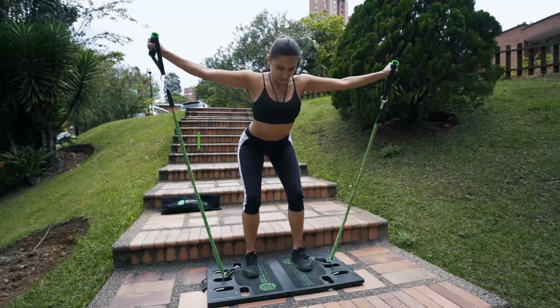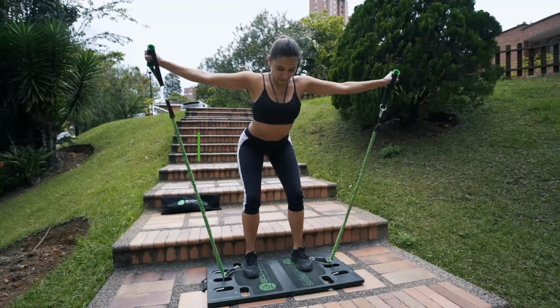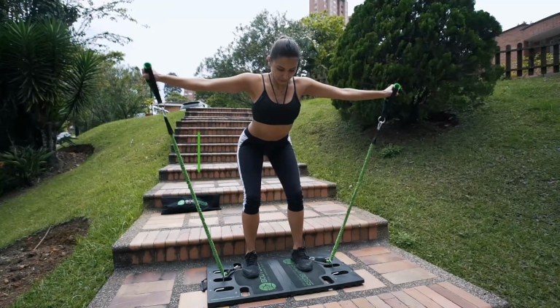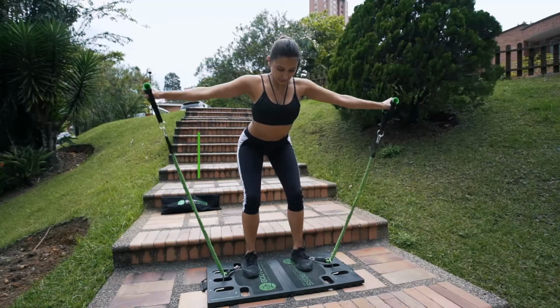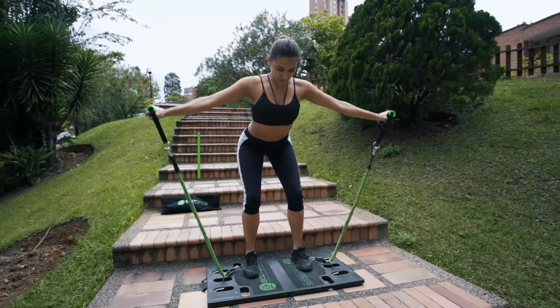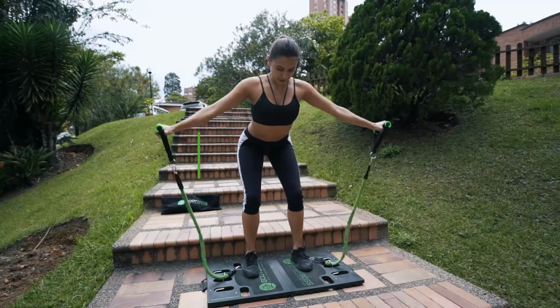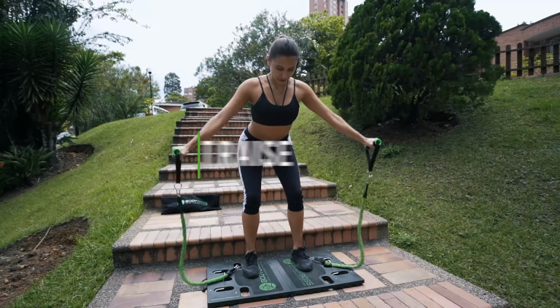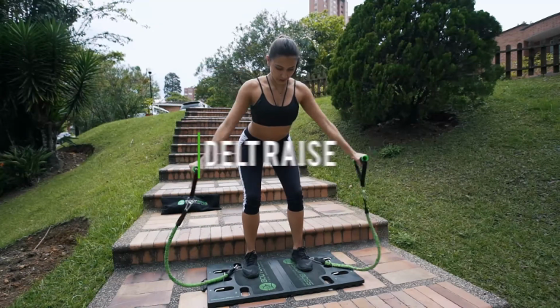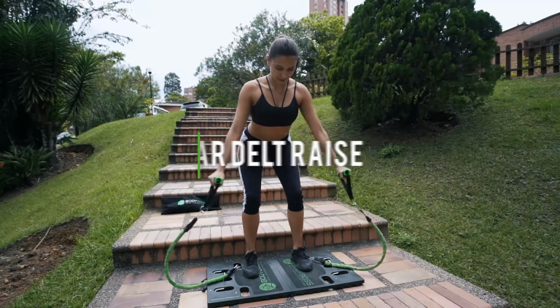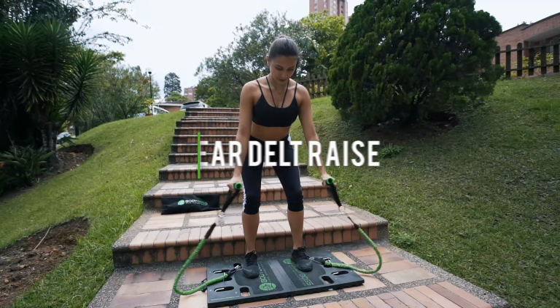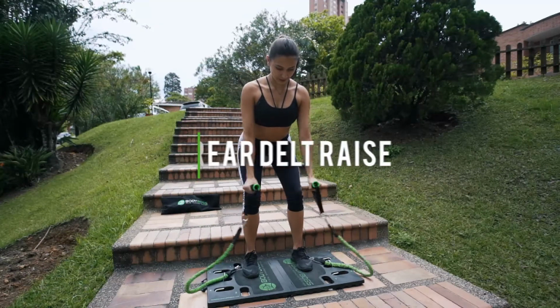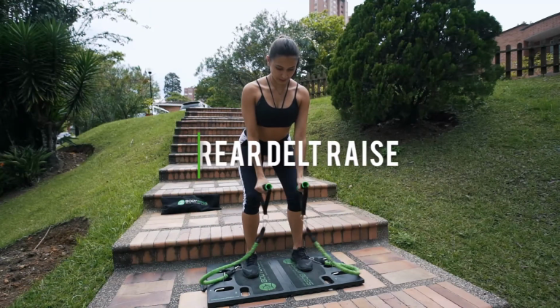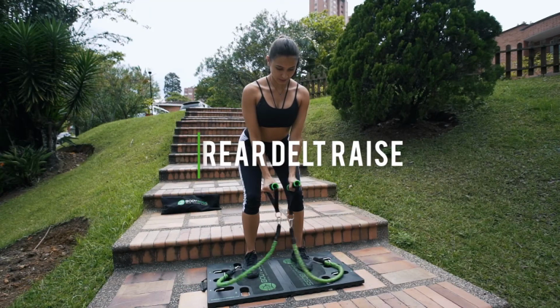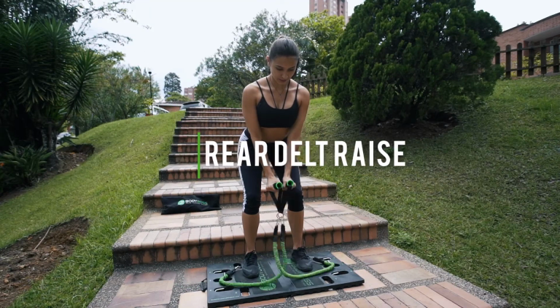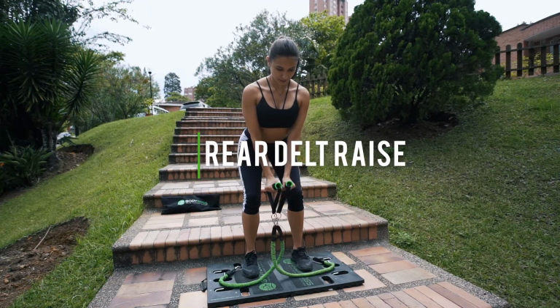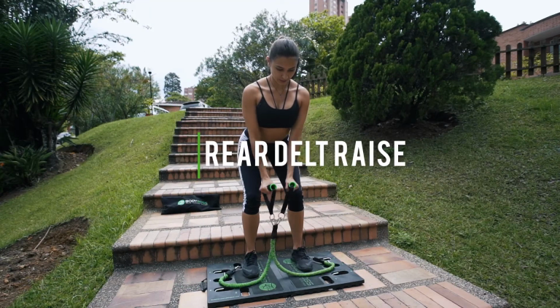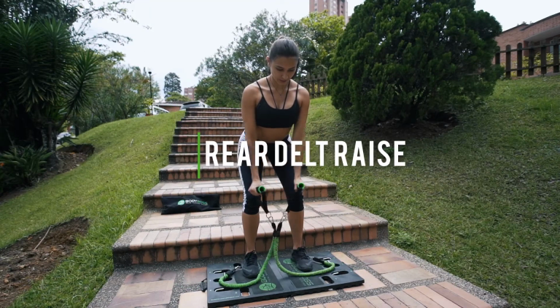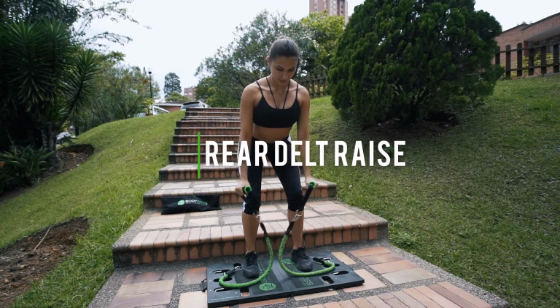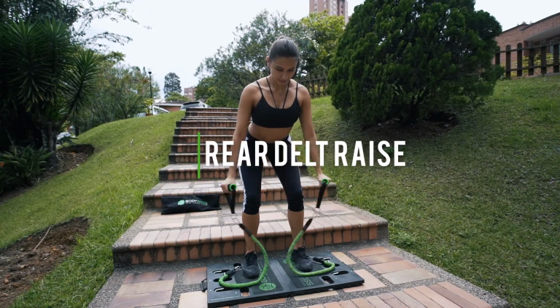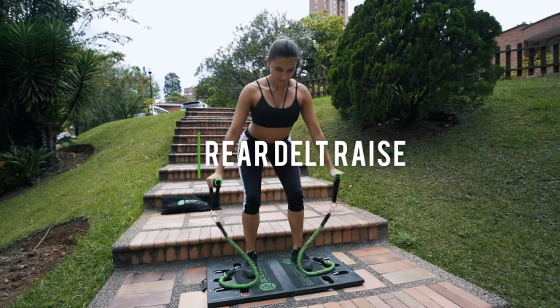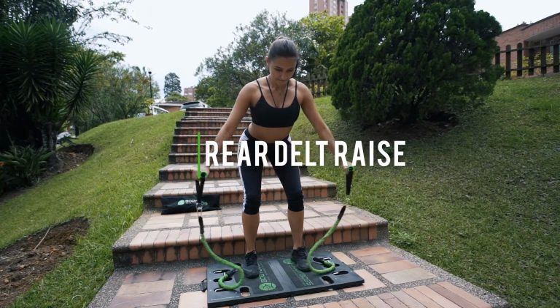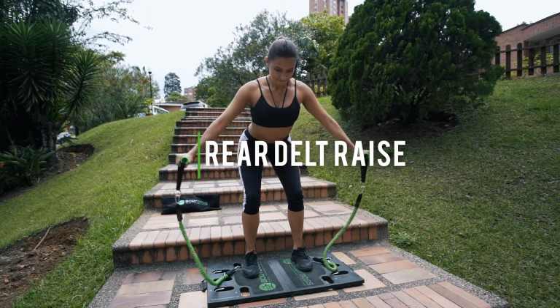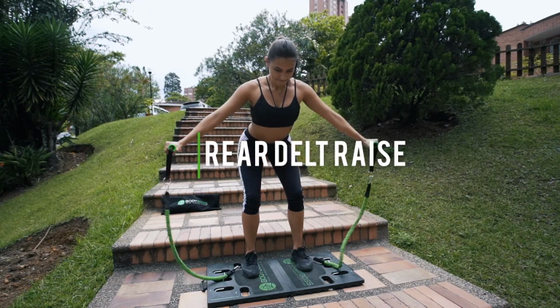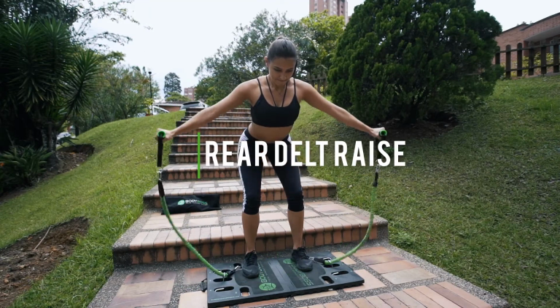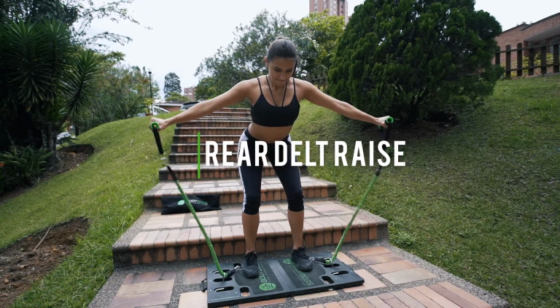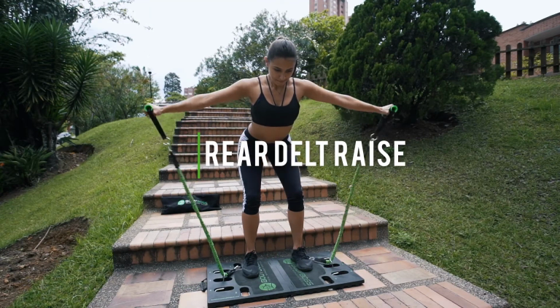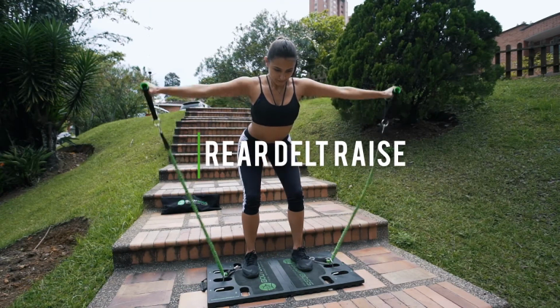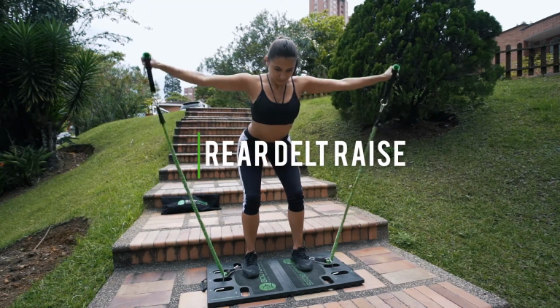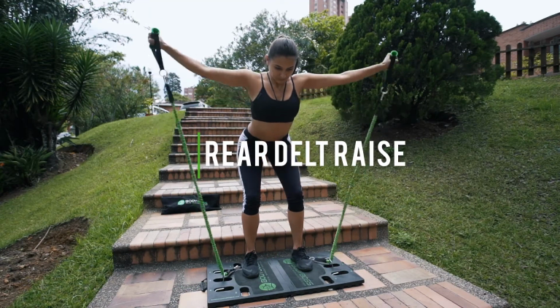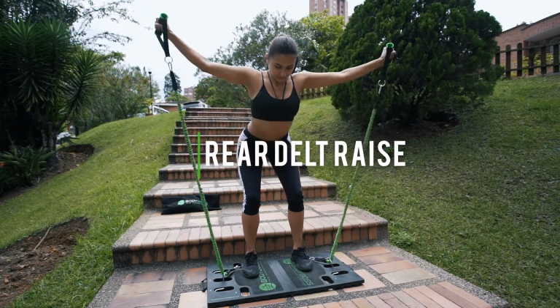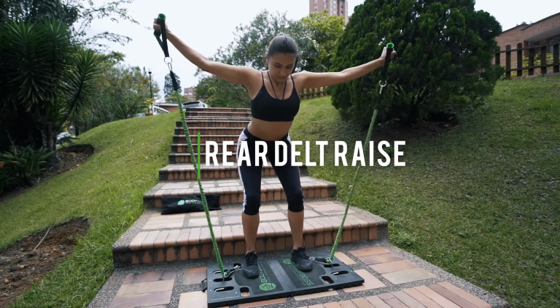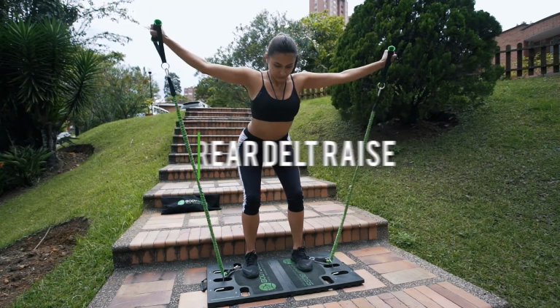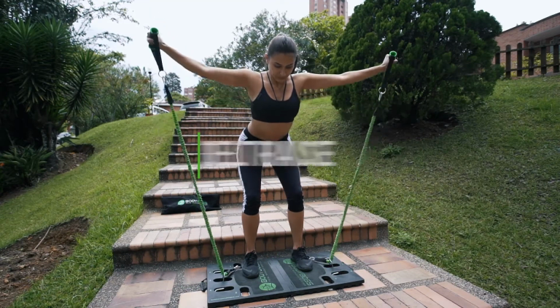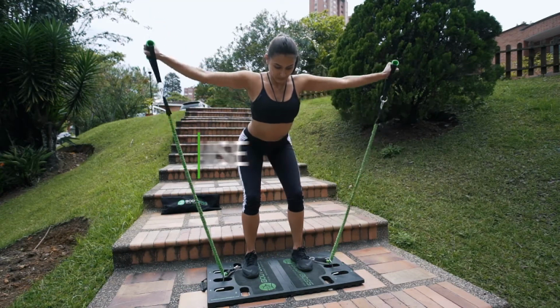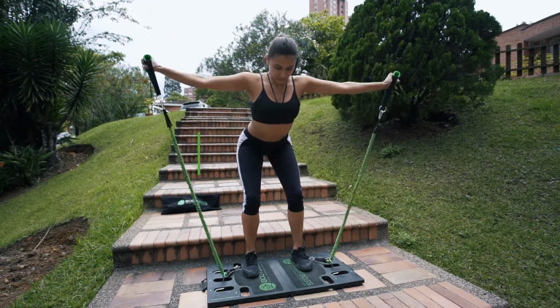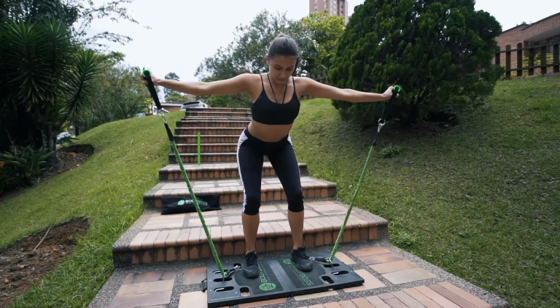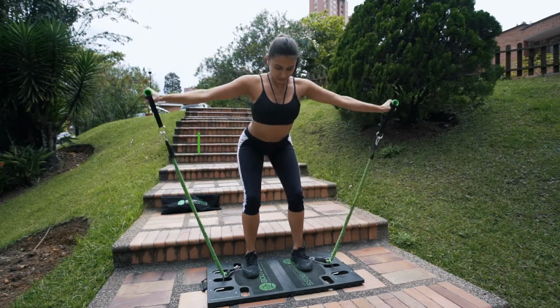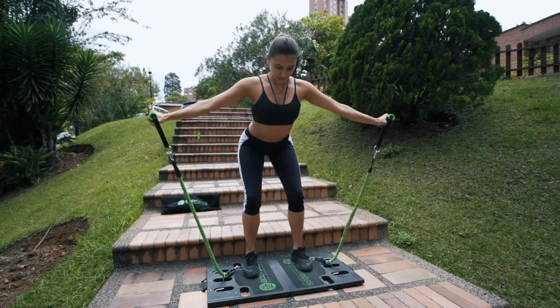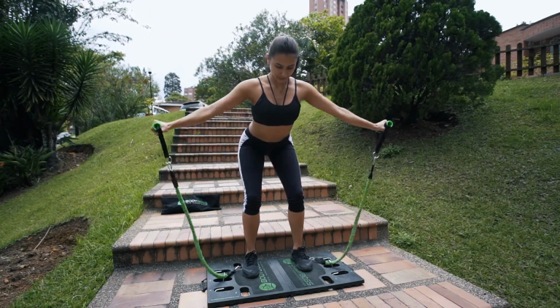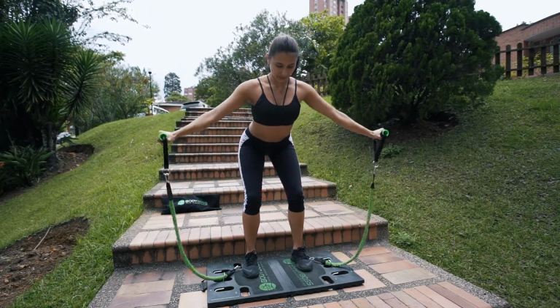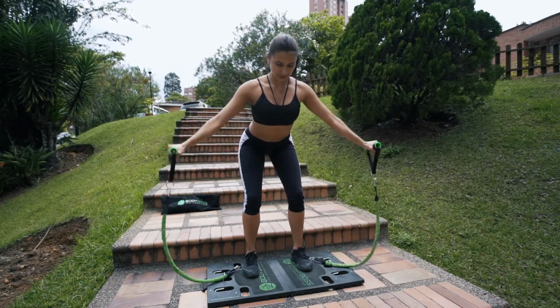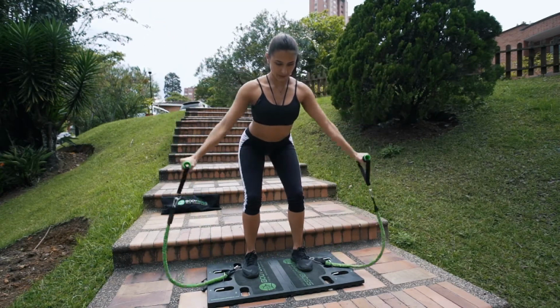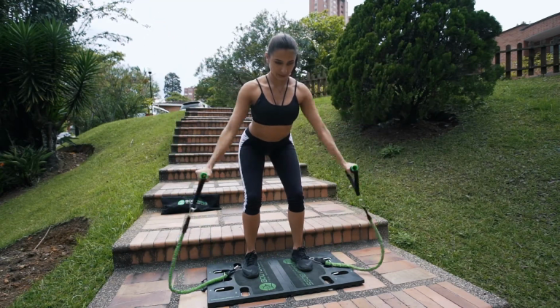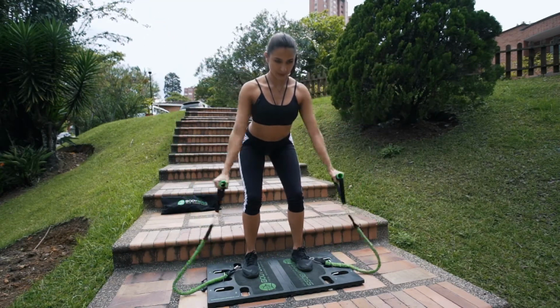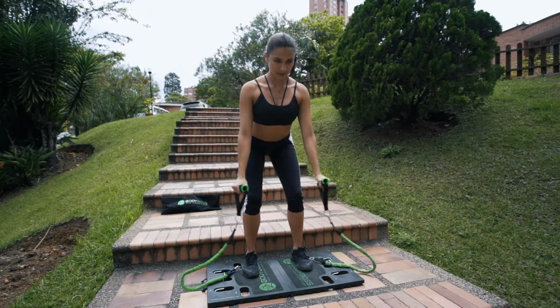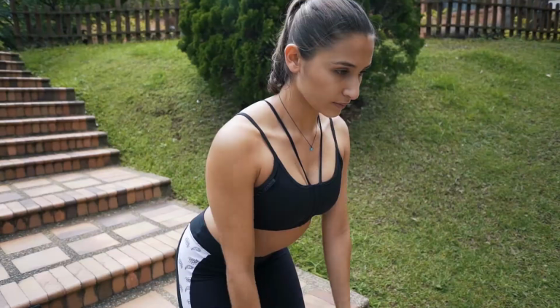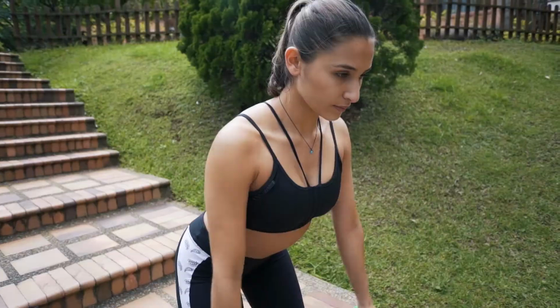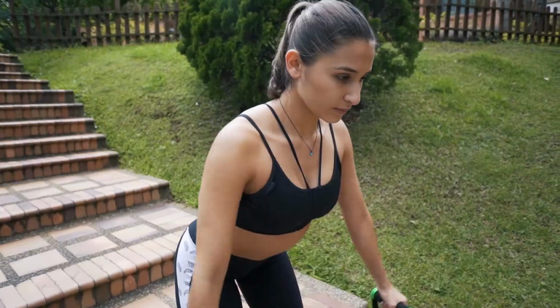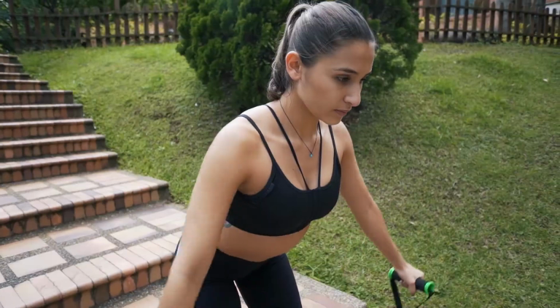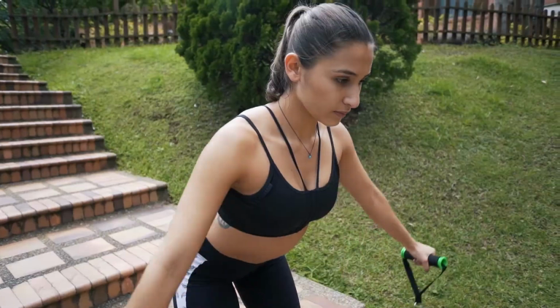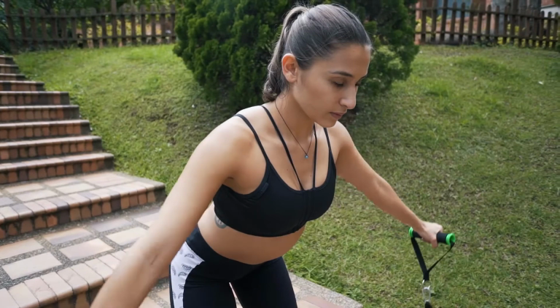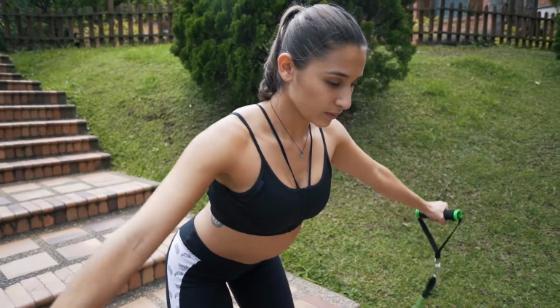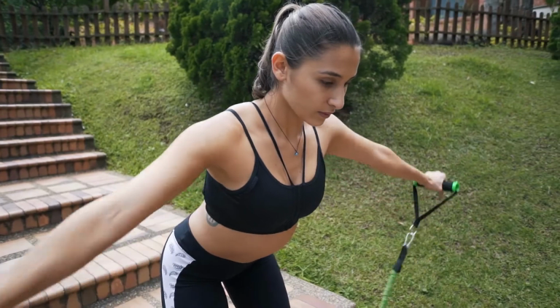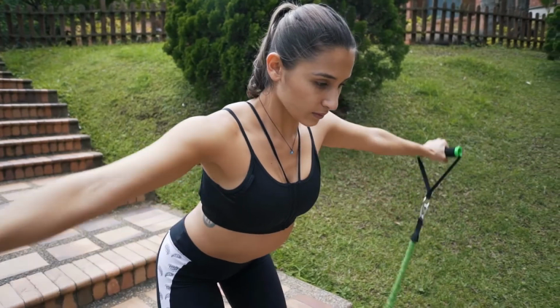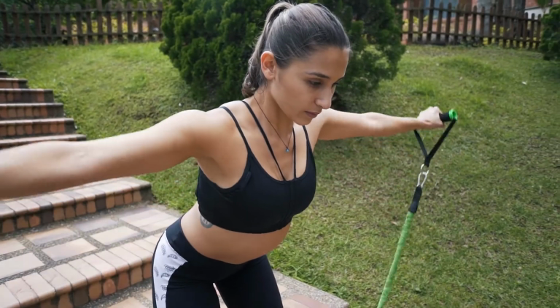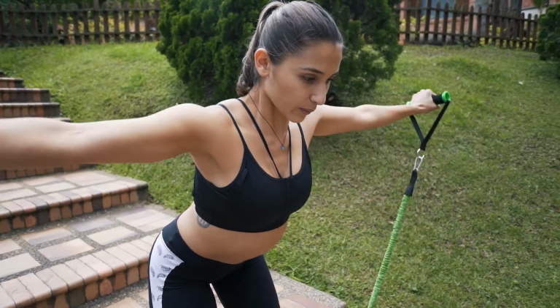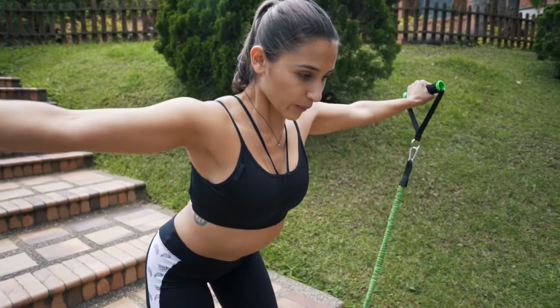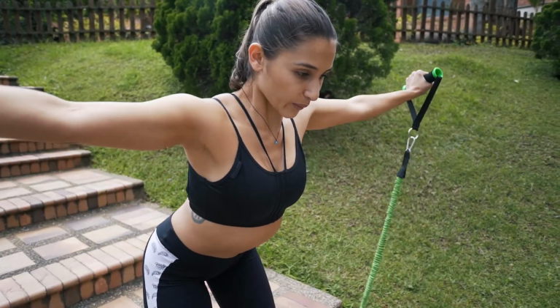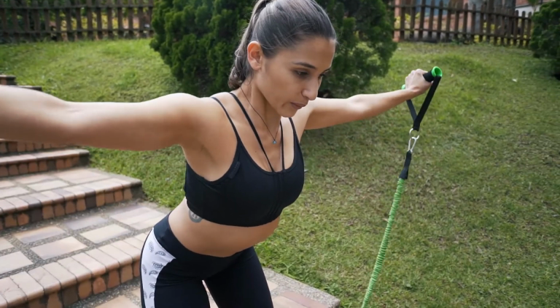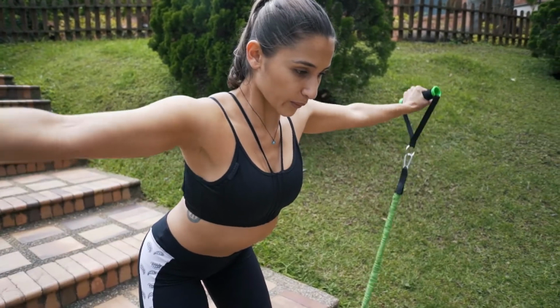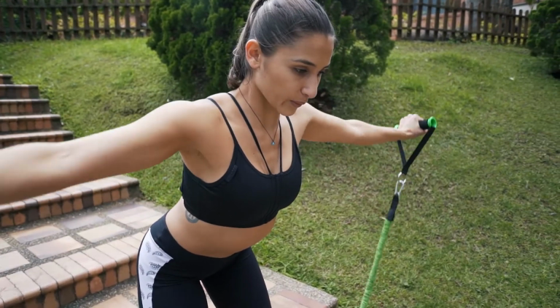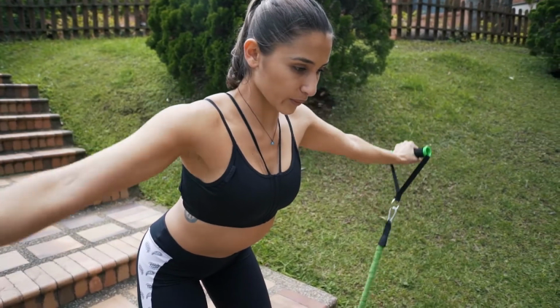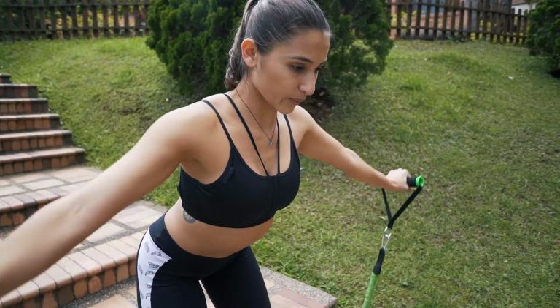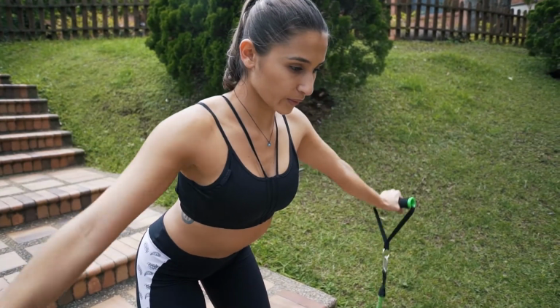Rear delt raise. This is great for your rear delts. Focus on squeezing the shoulder blades.